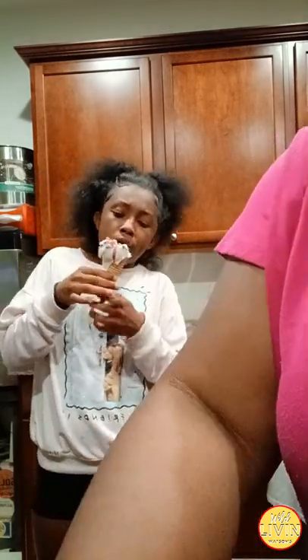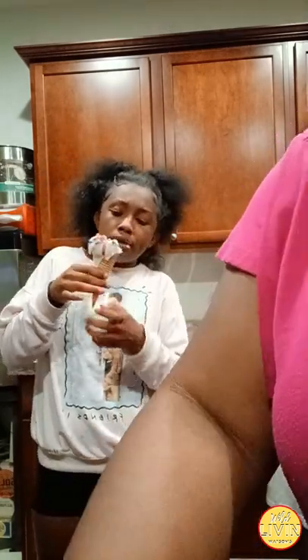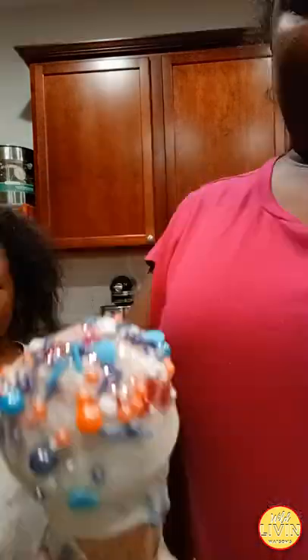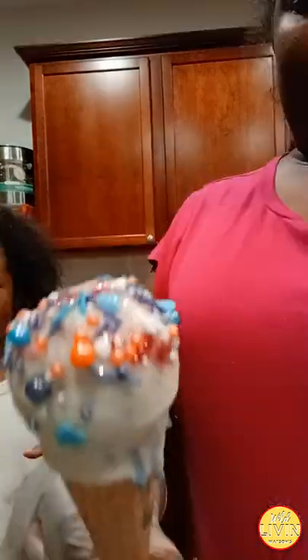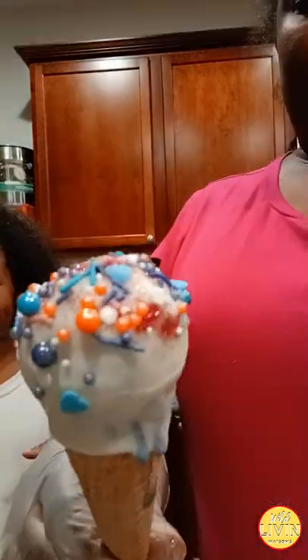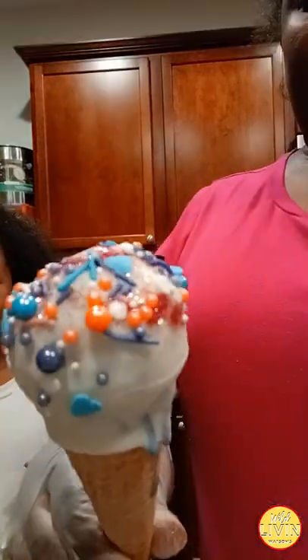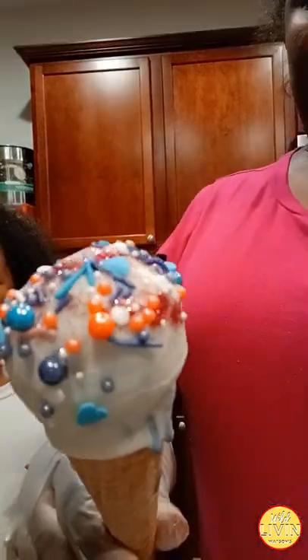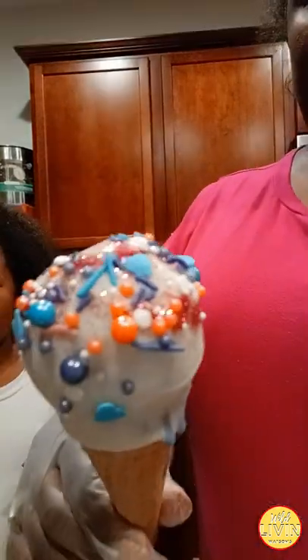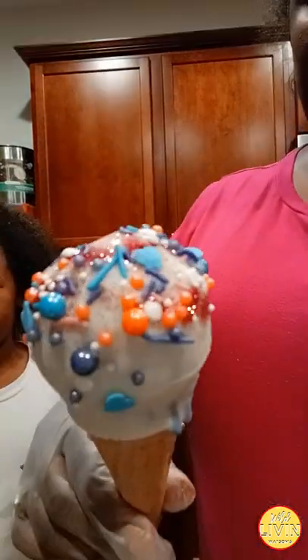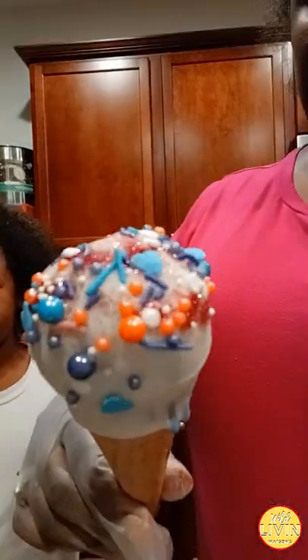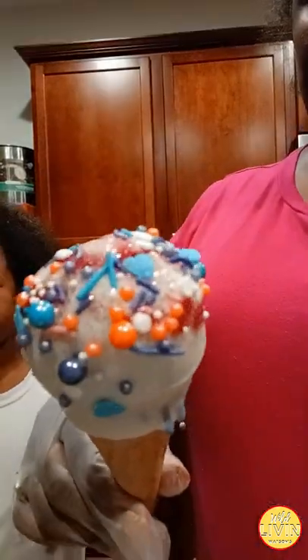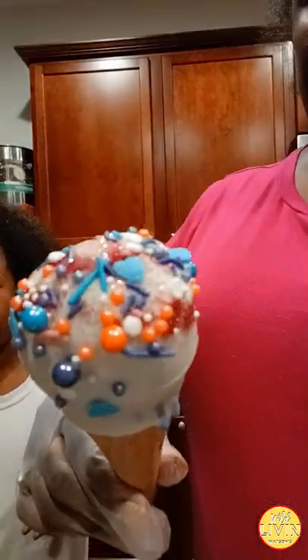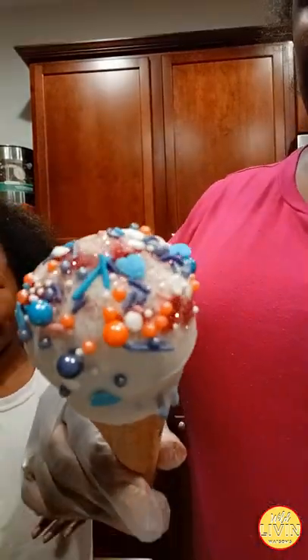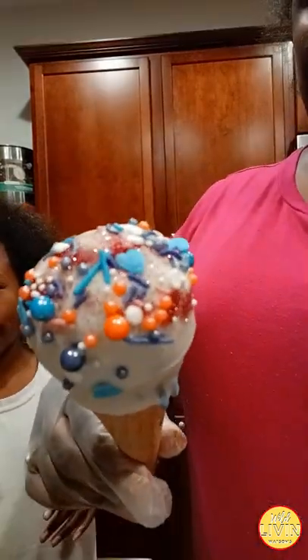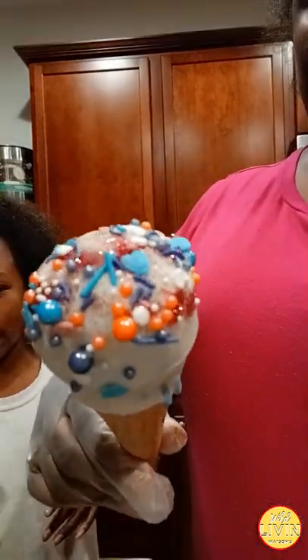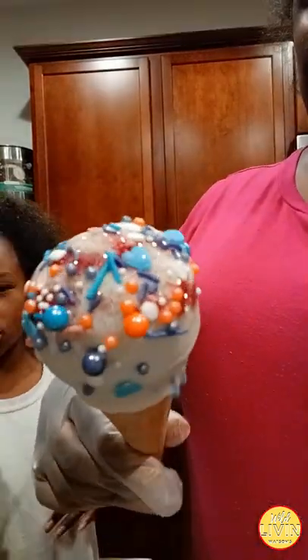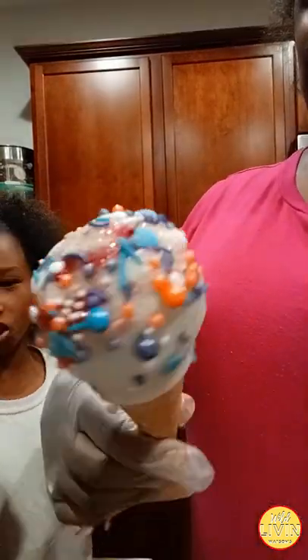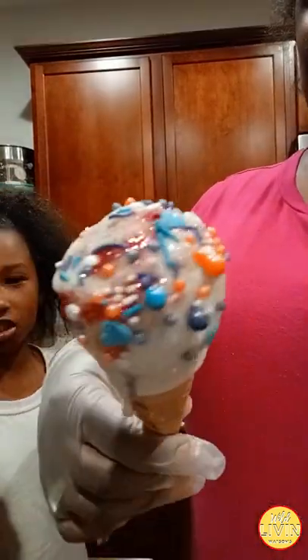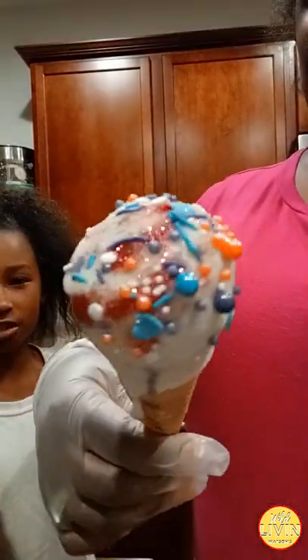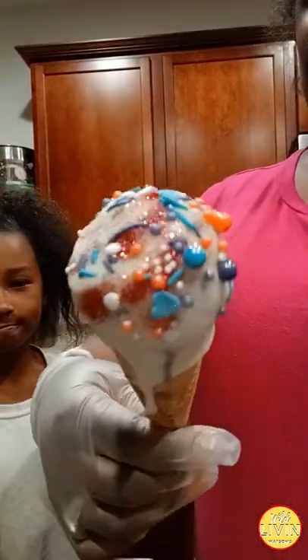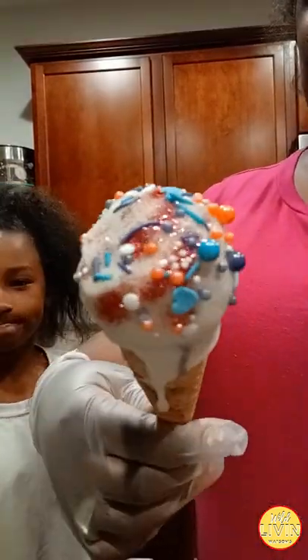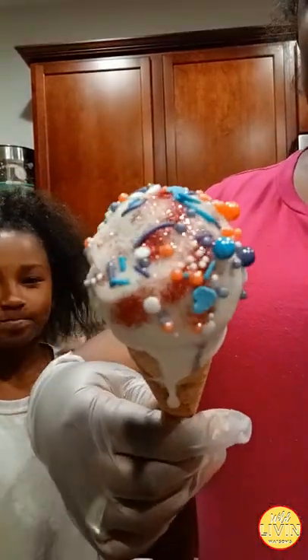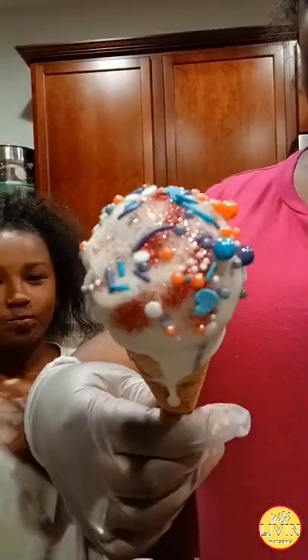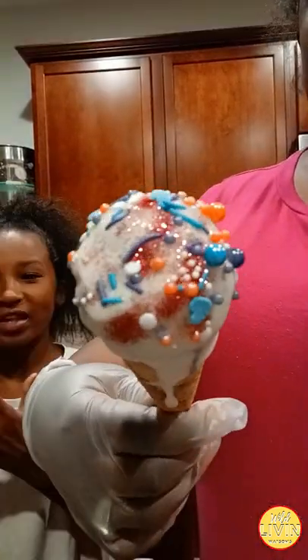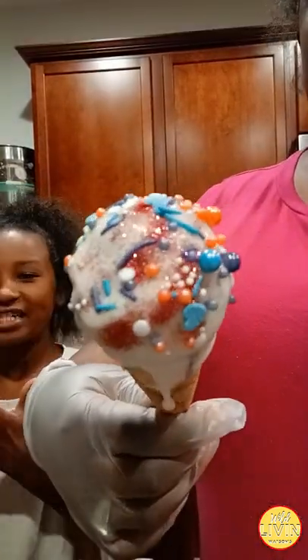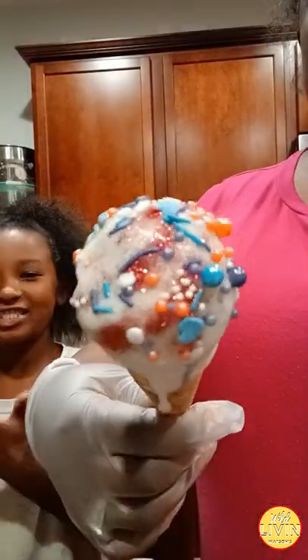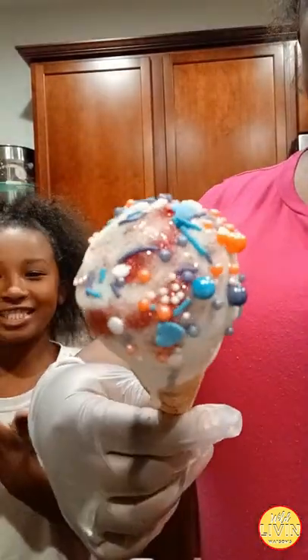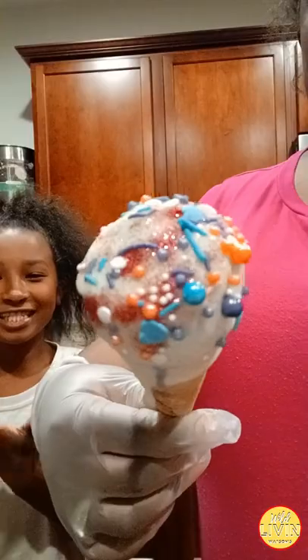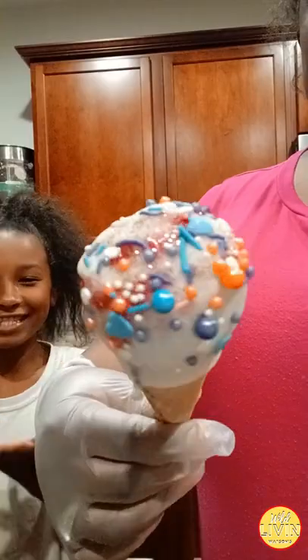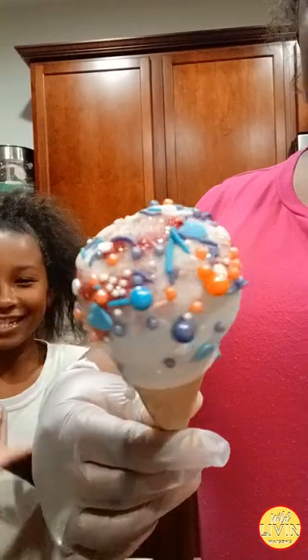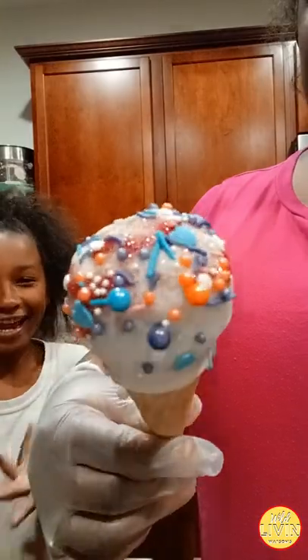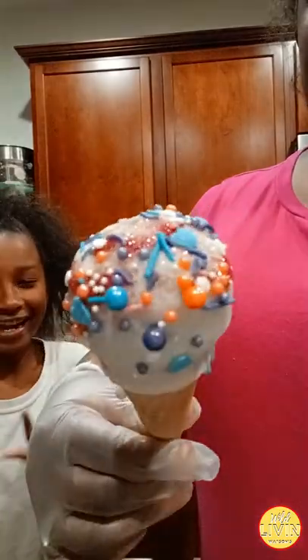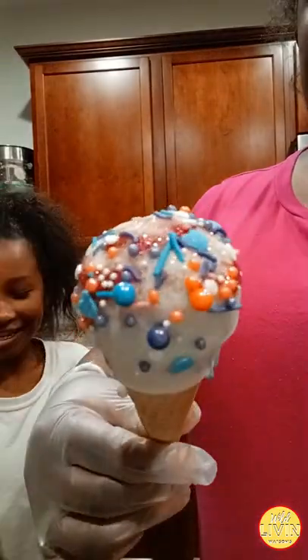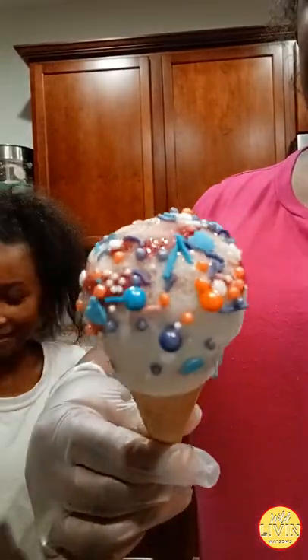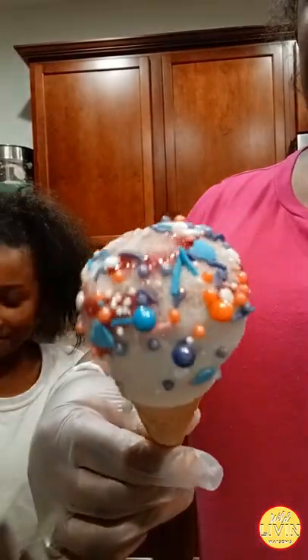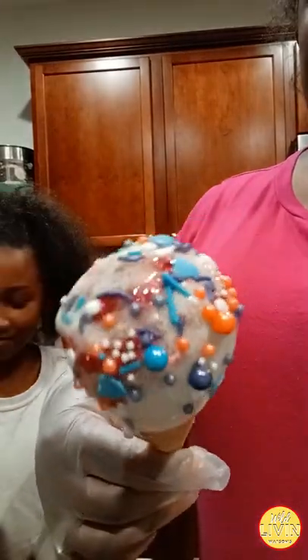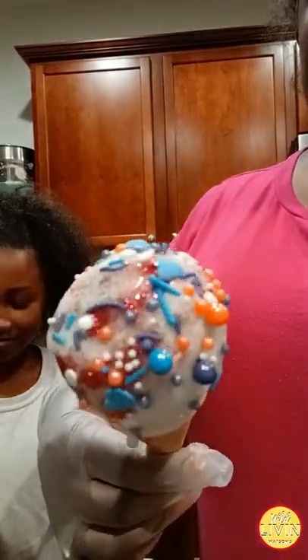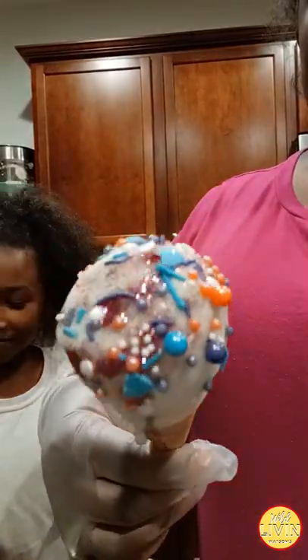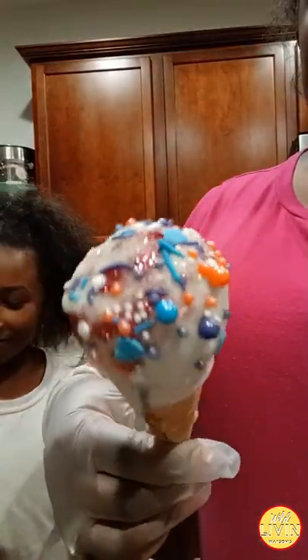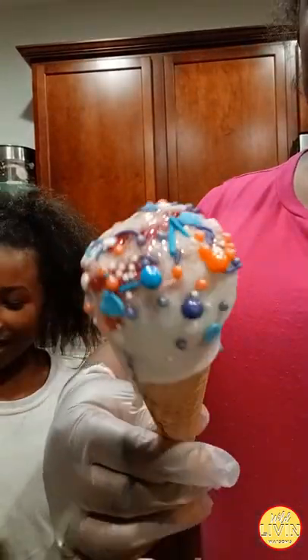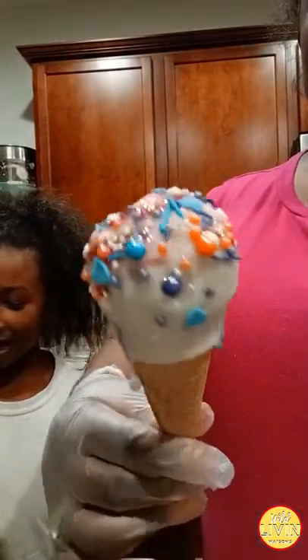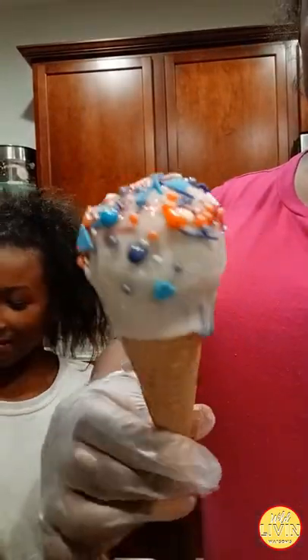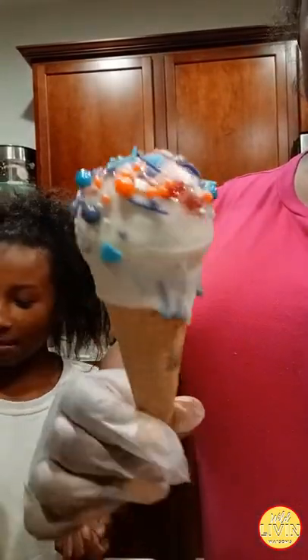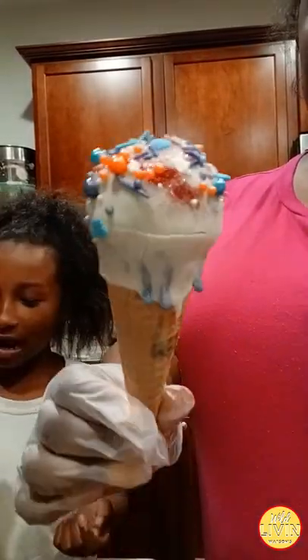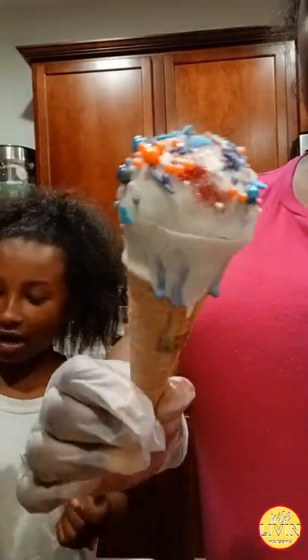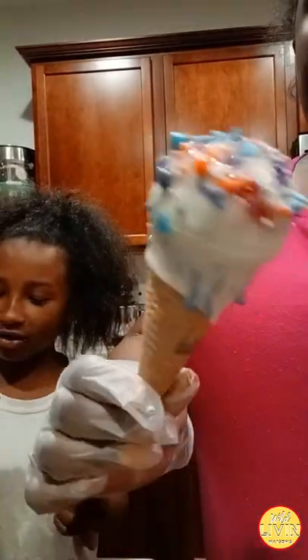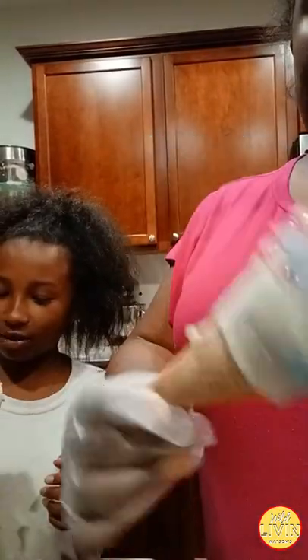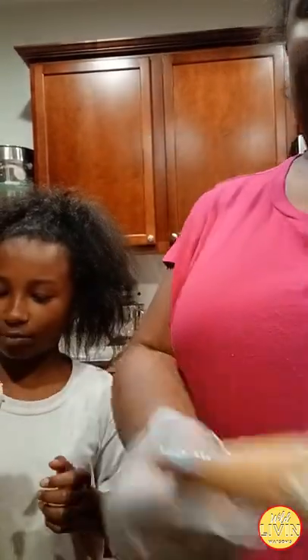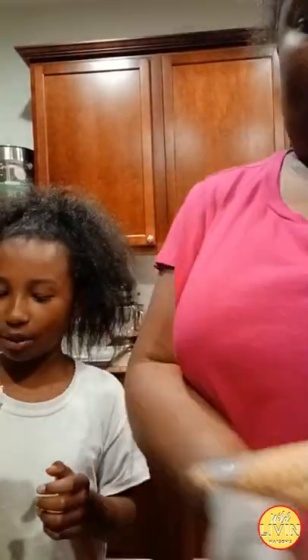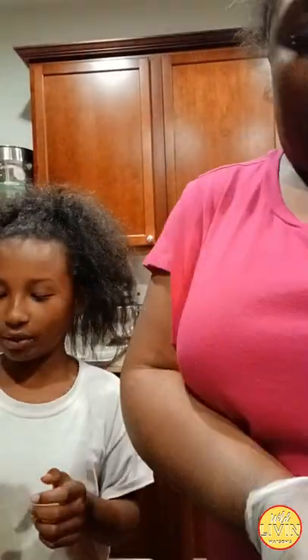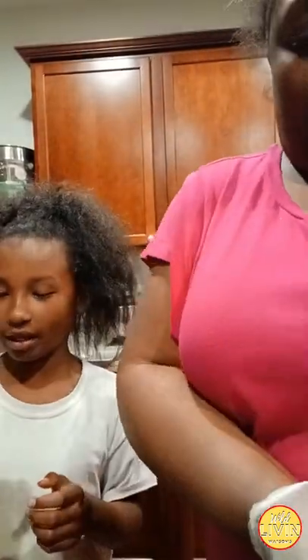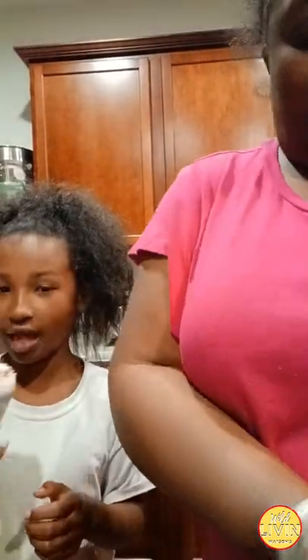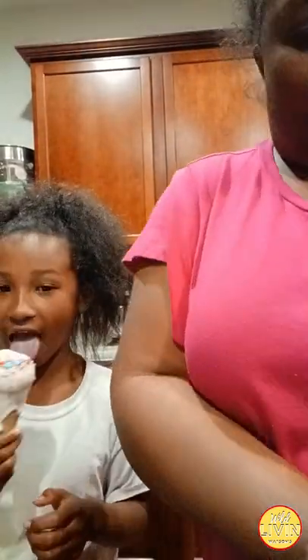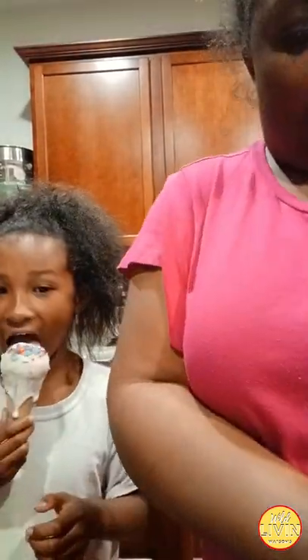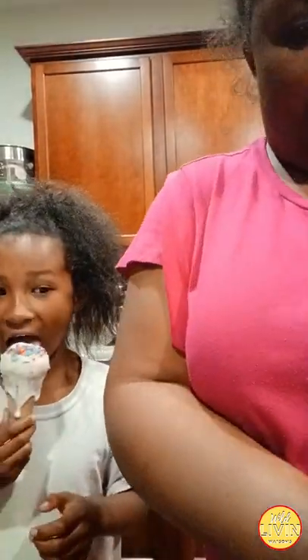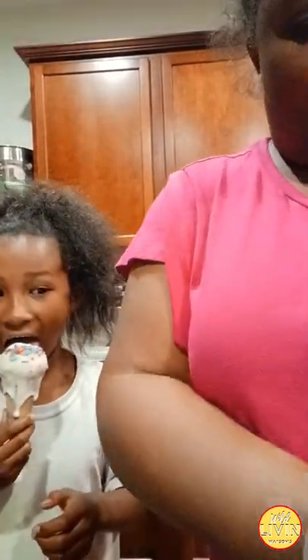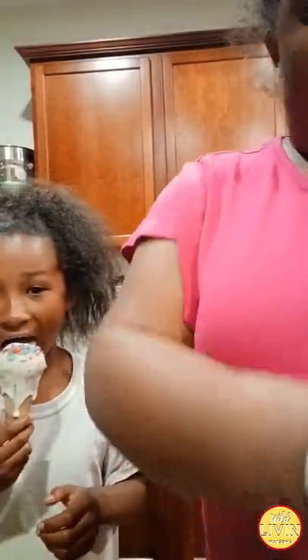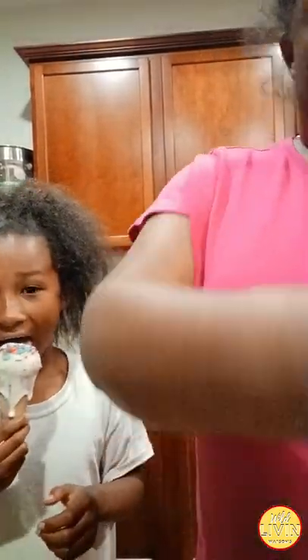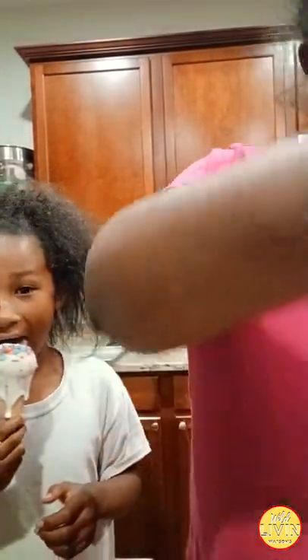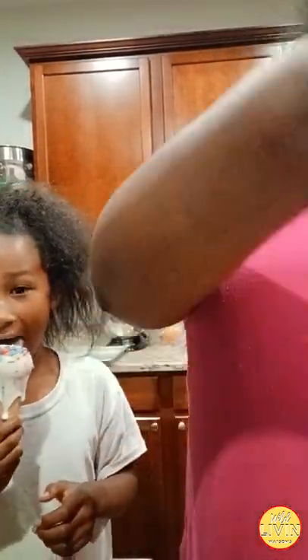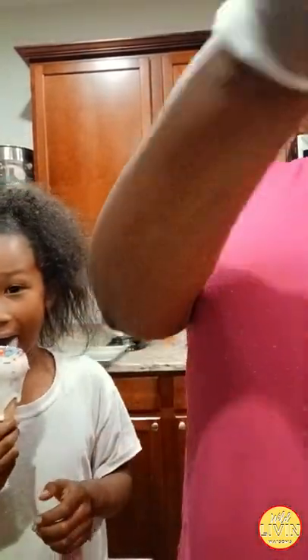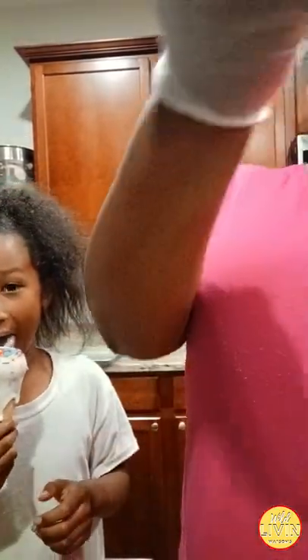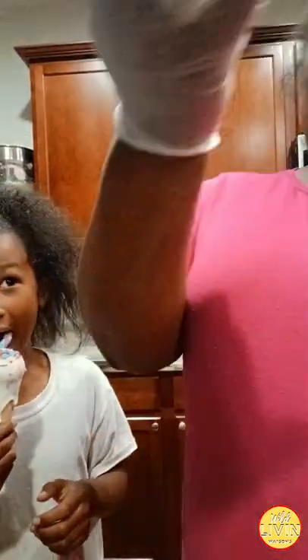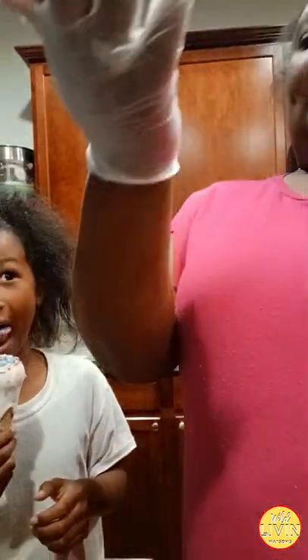Look at that, y'all — just look at it. Admire the beauty. Oh, that beauty!